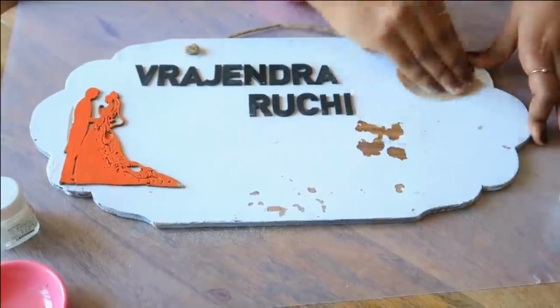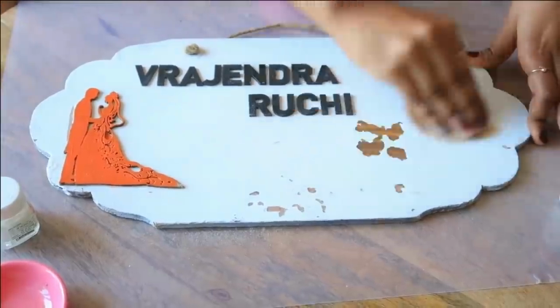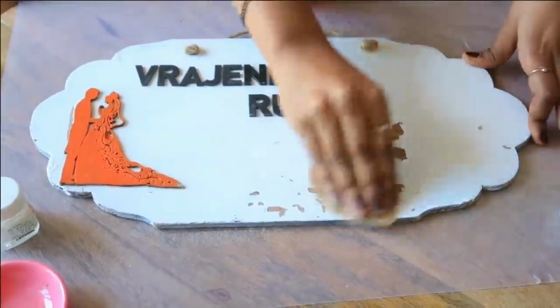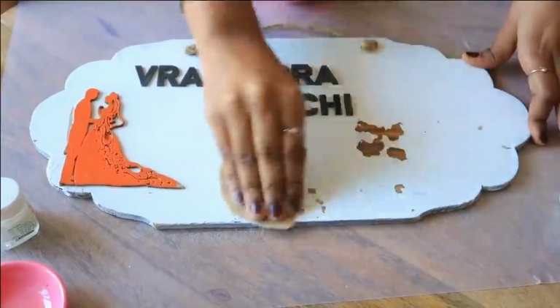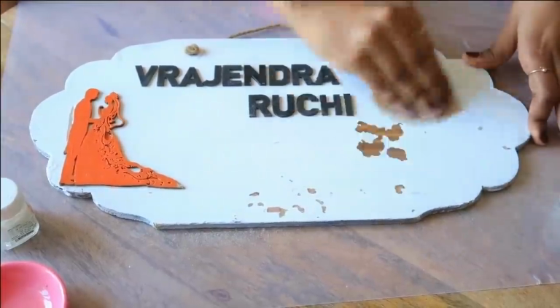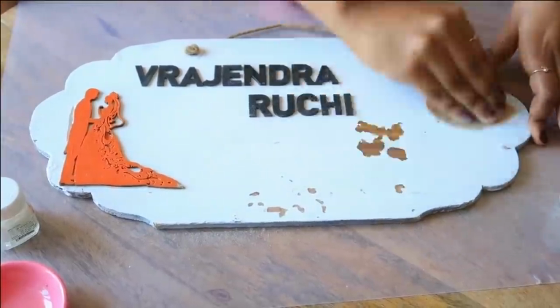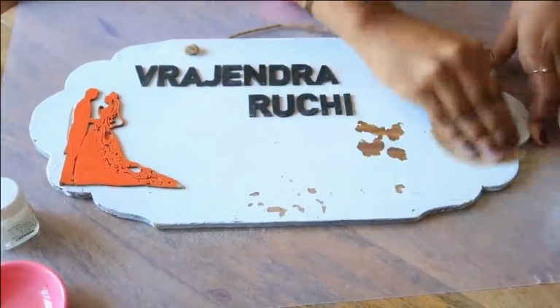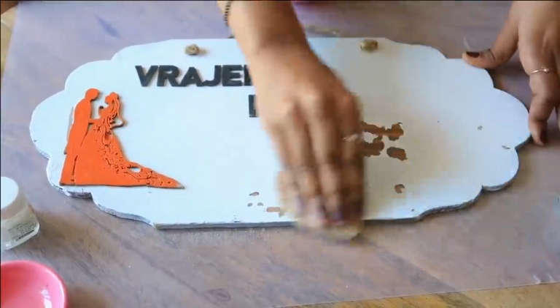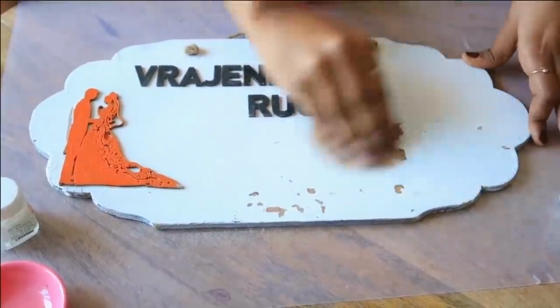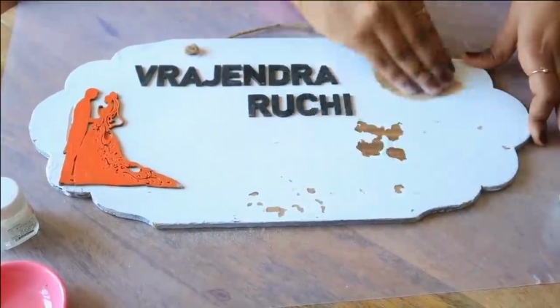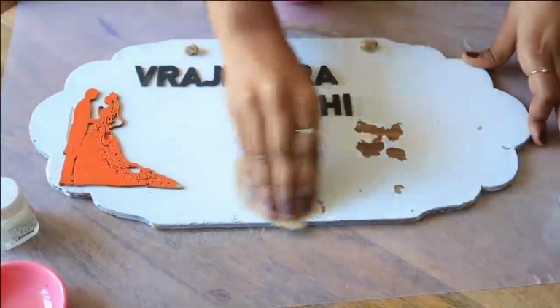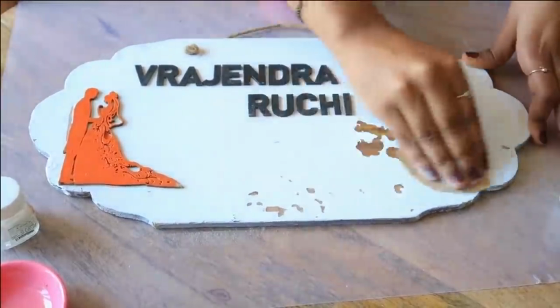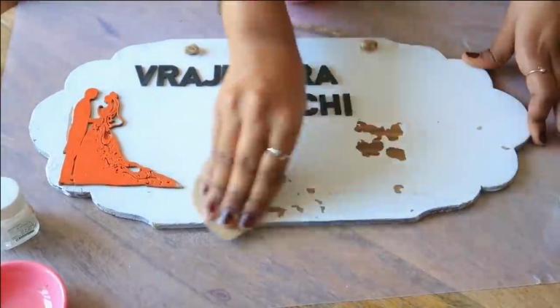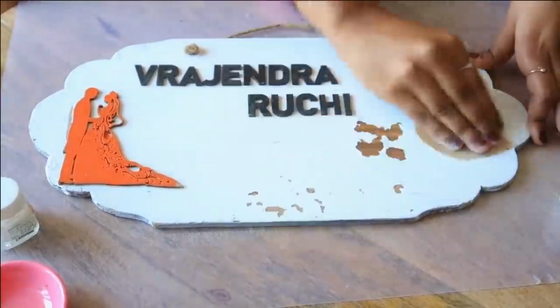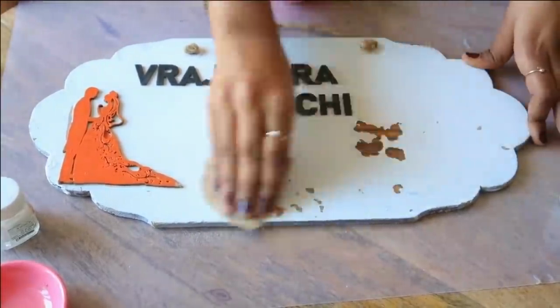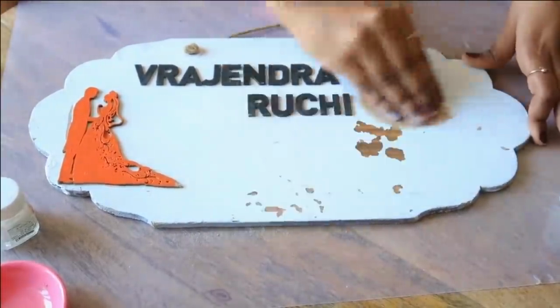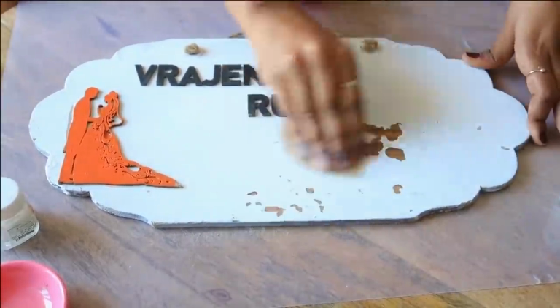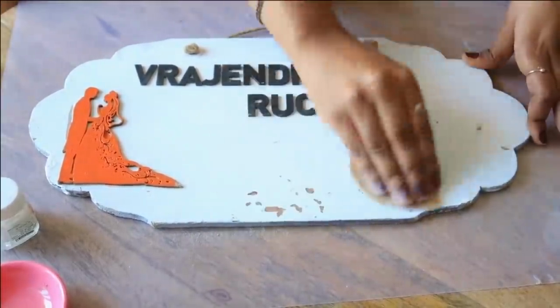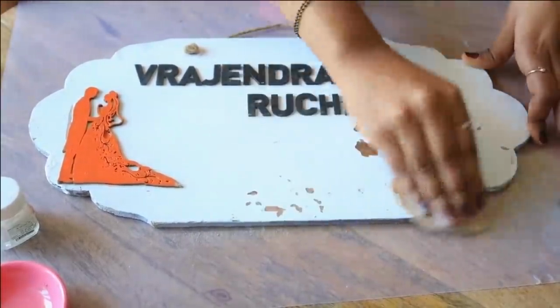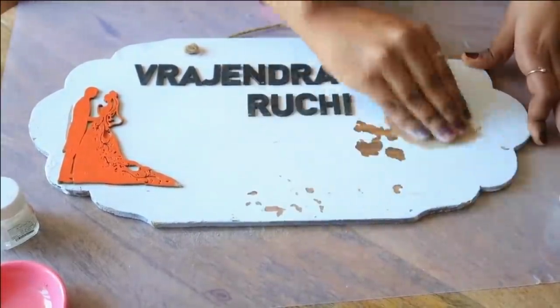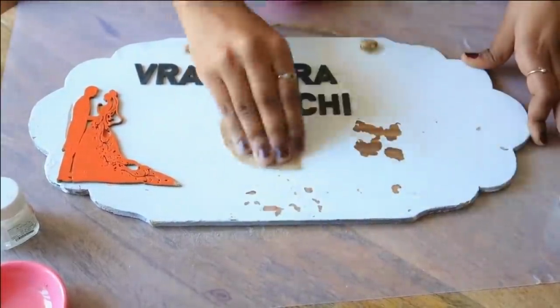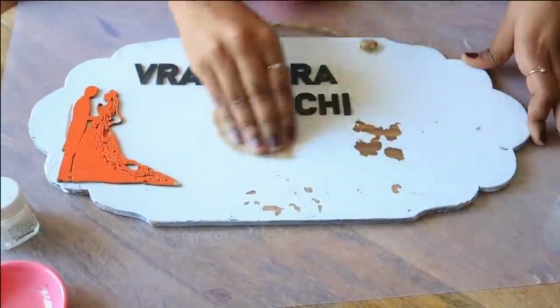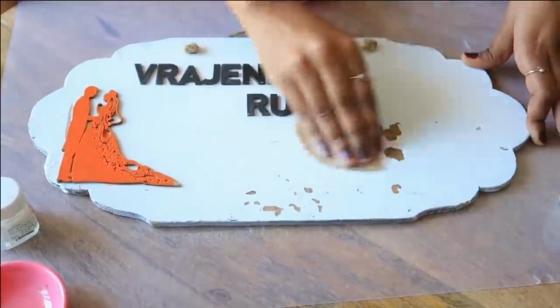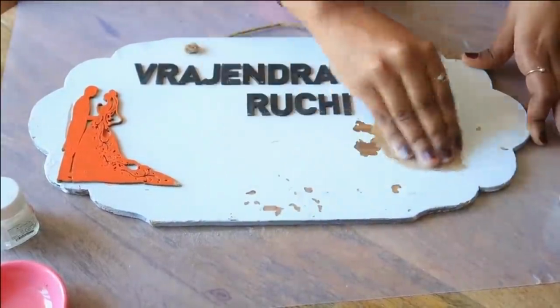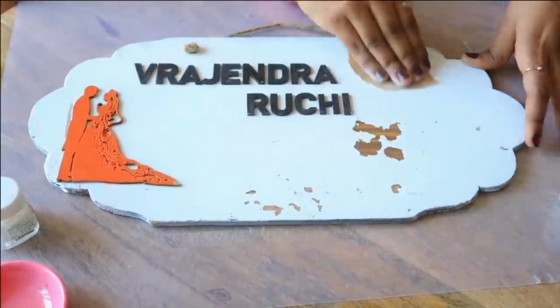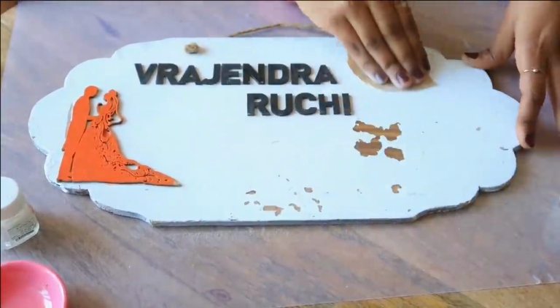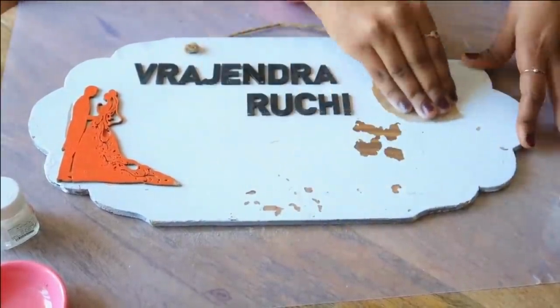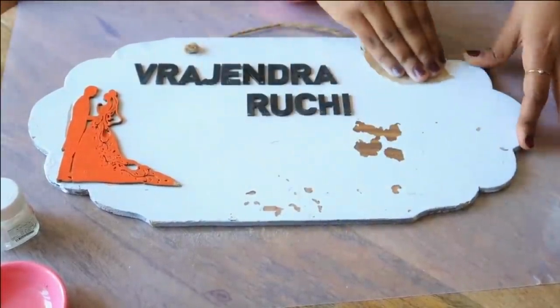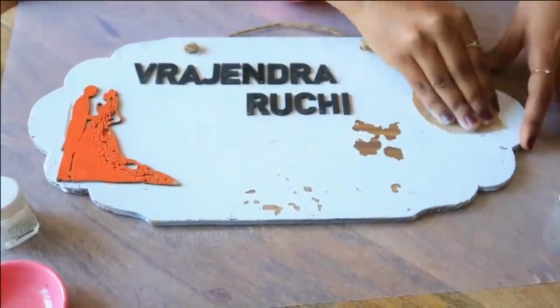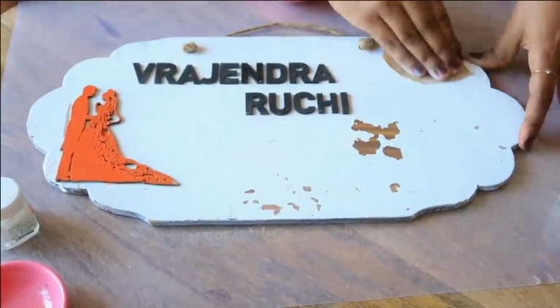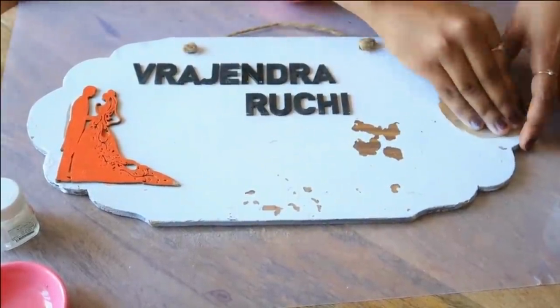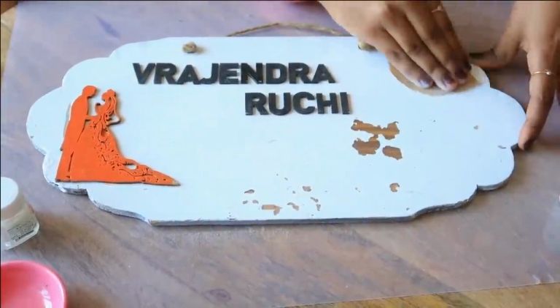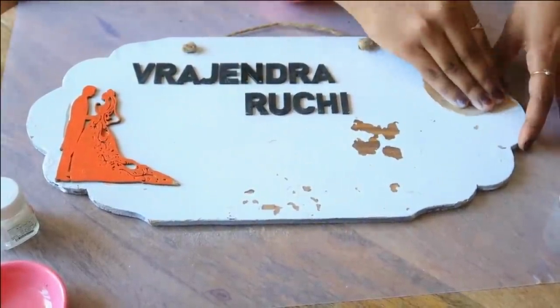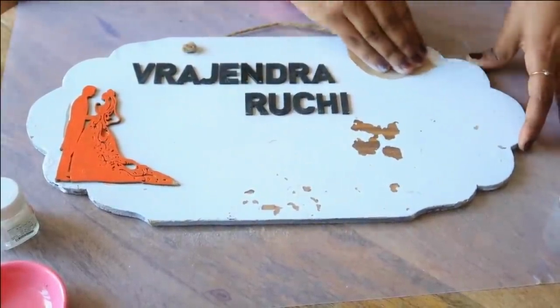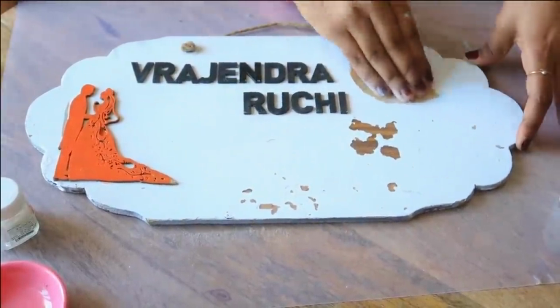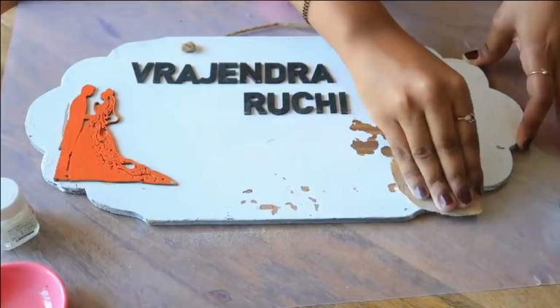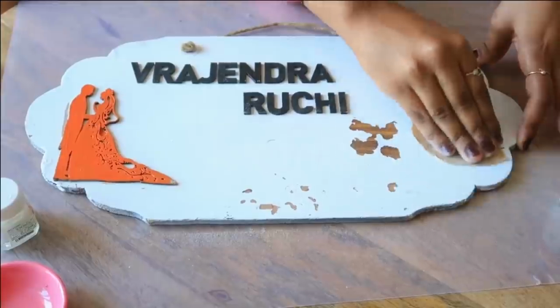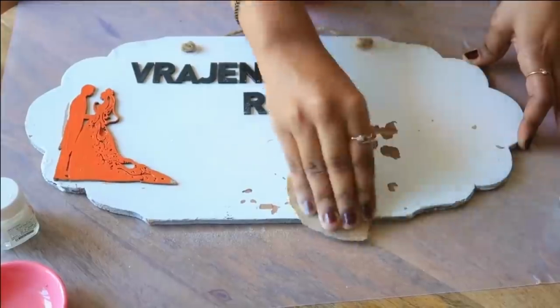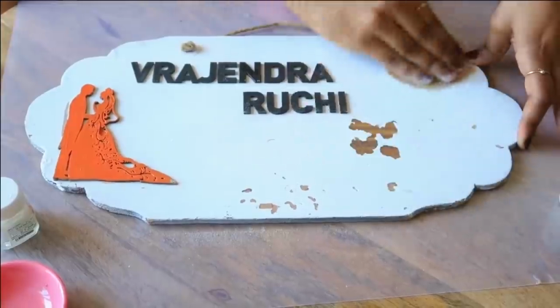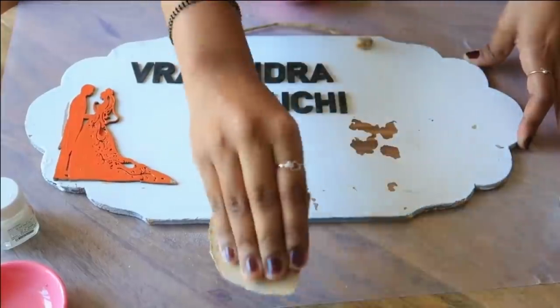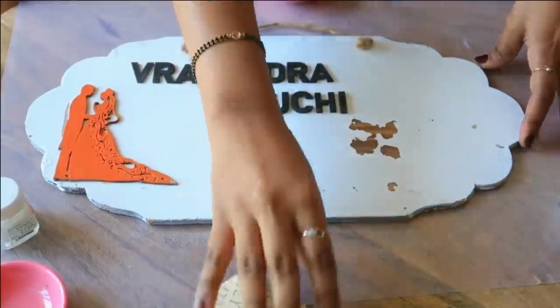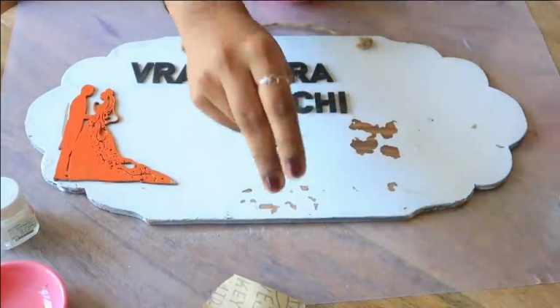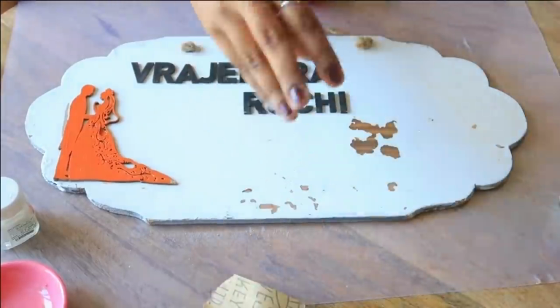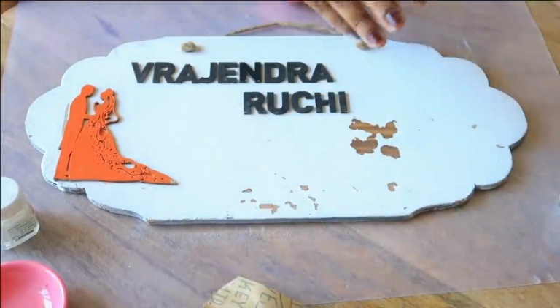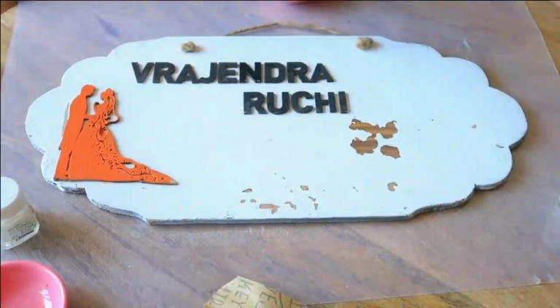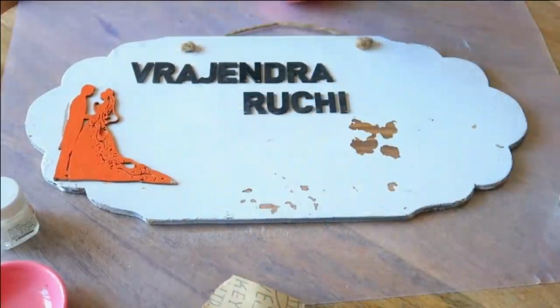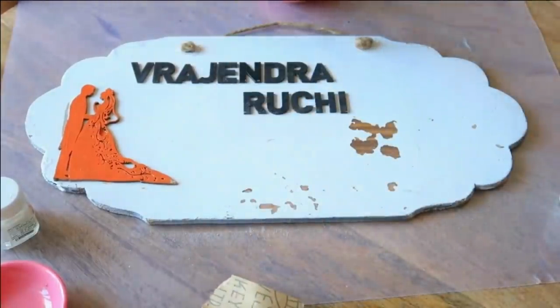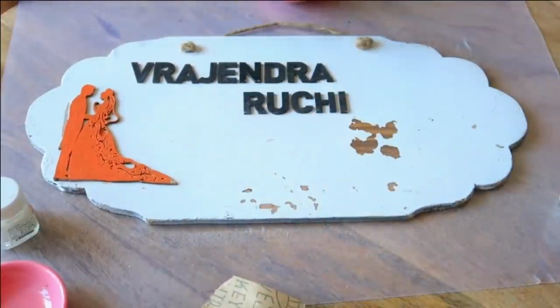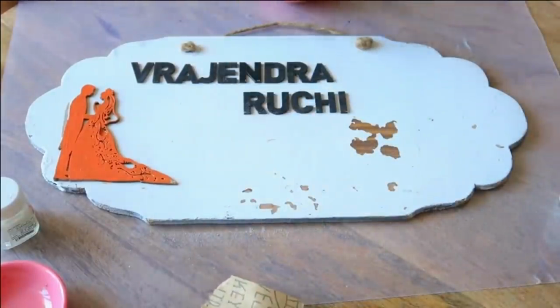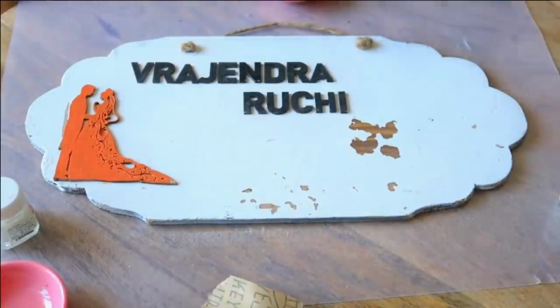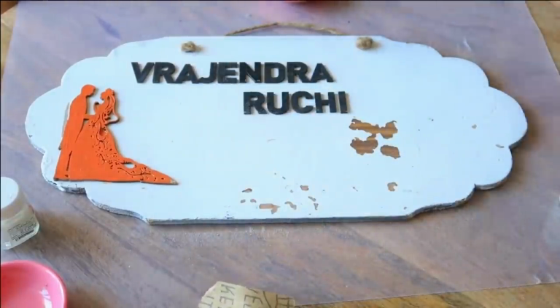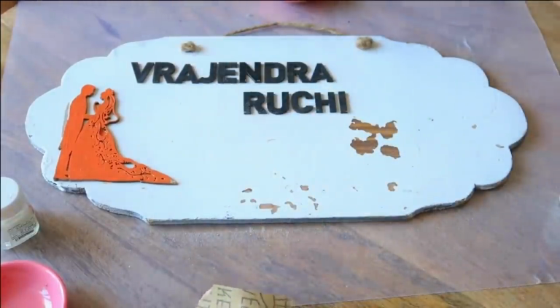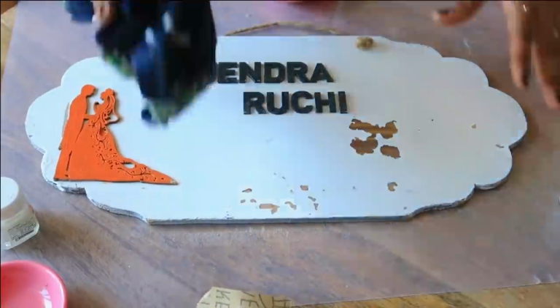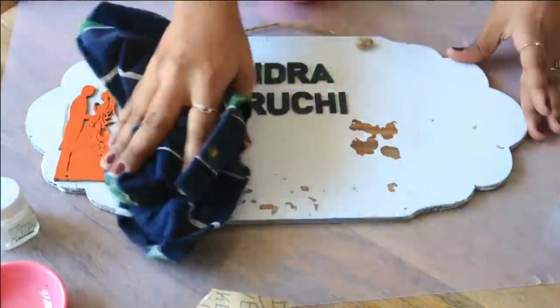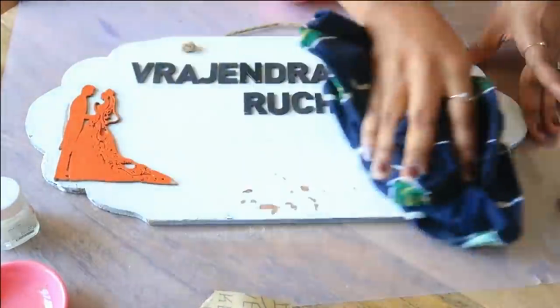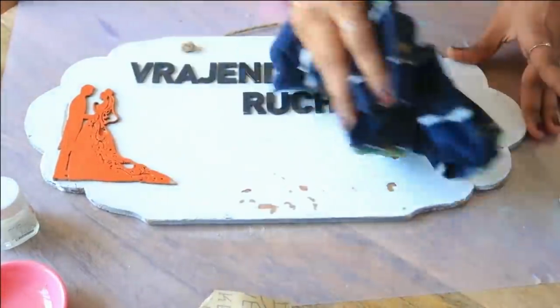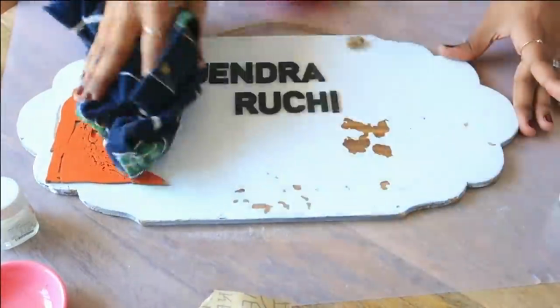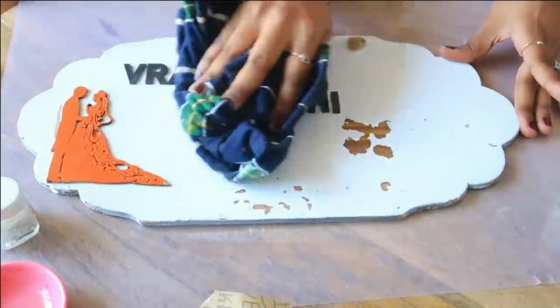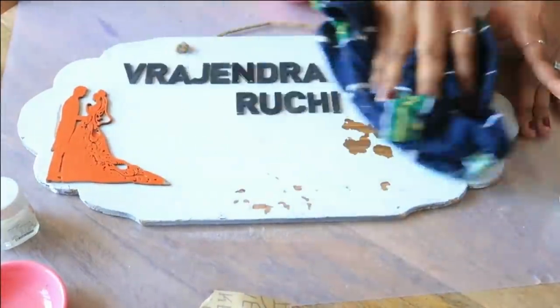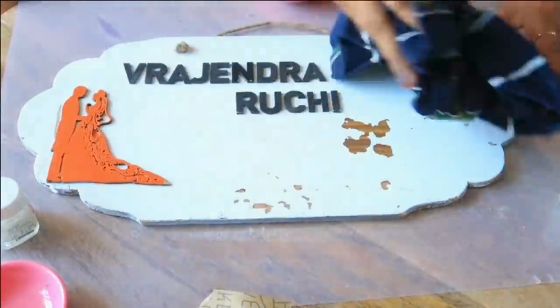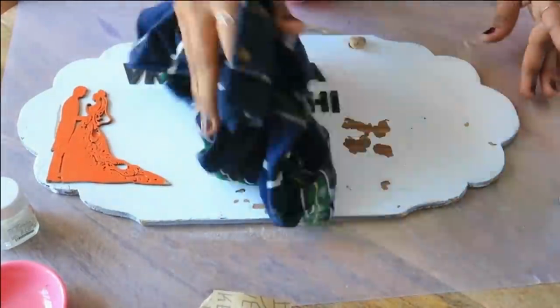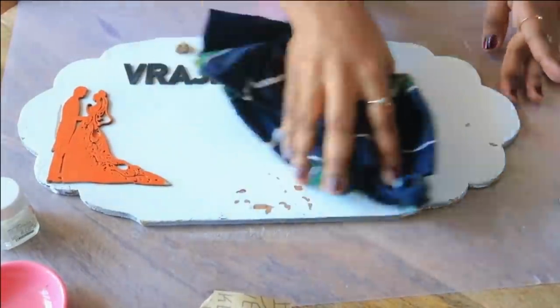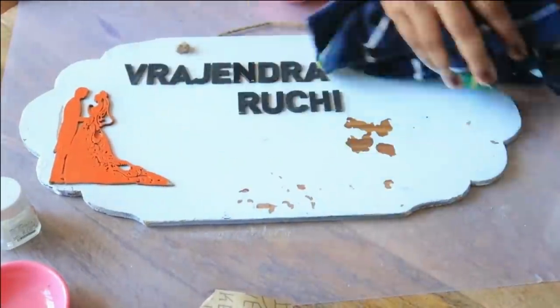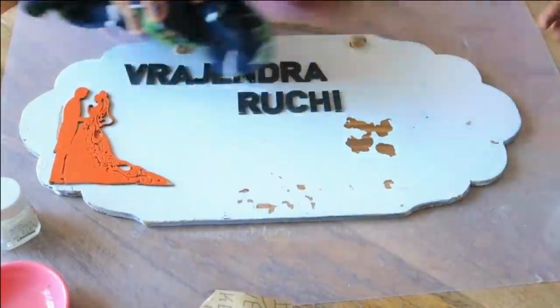I have removed the flasks and now I am going to smooth it out with sandpaper, because this is a ply-type wood.